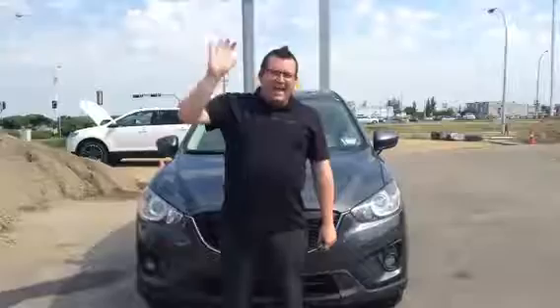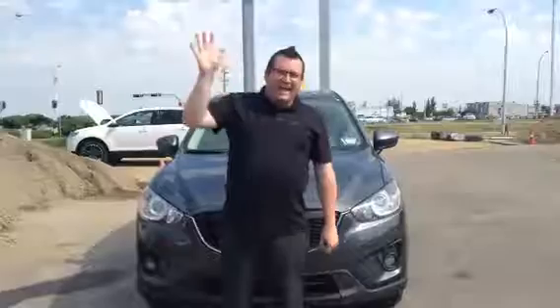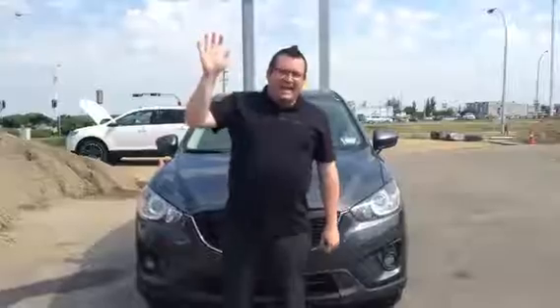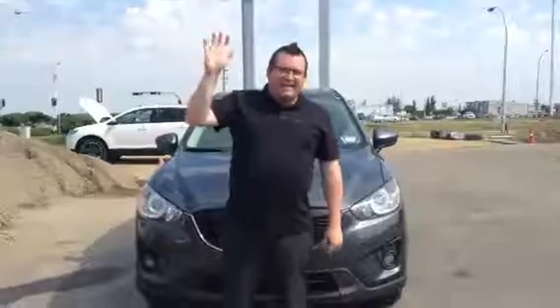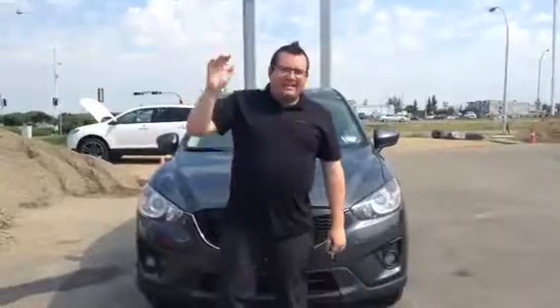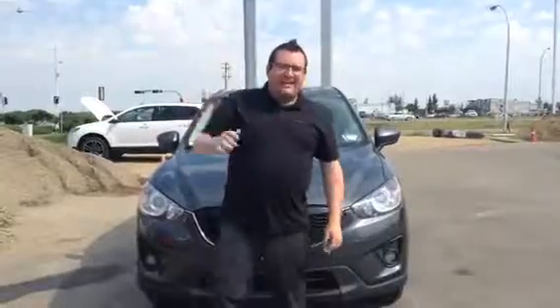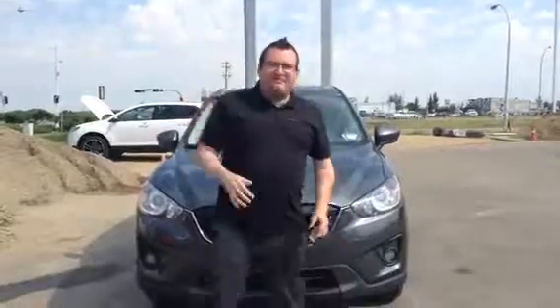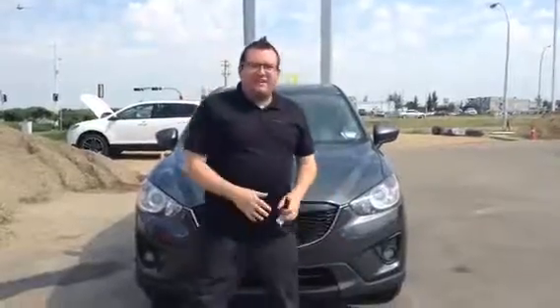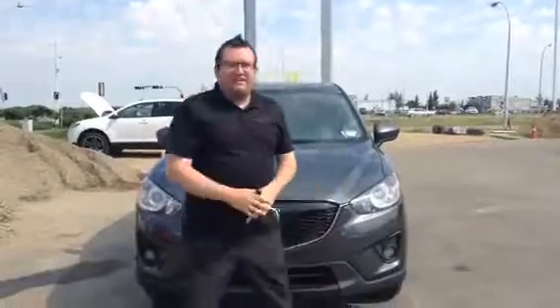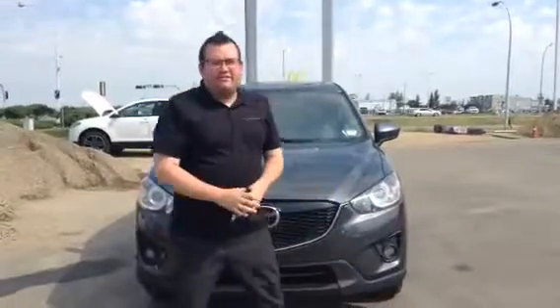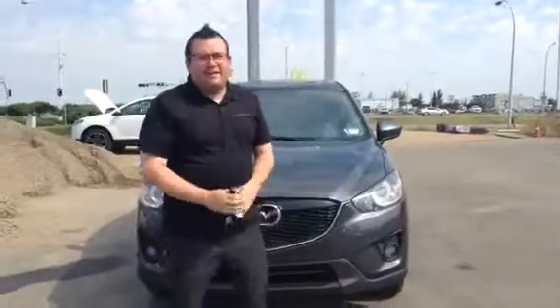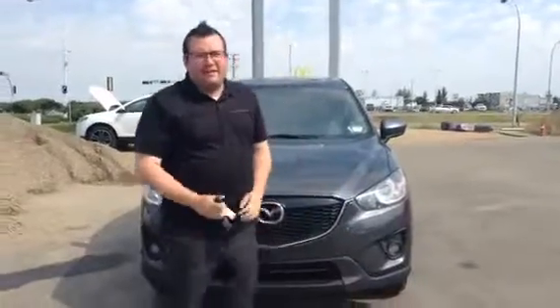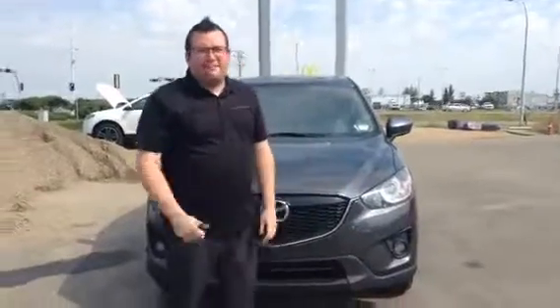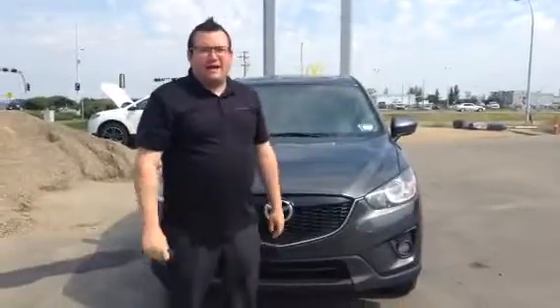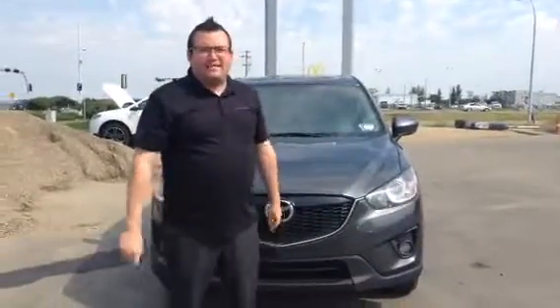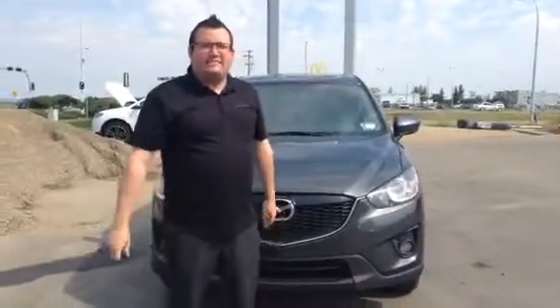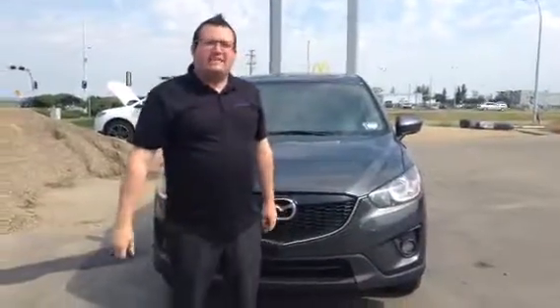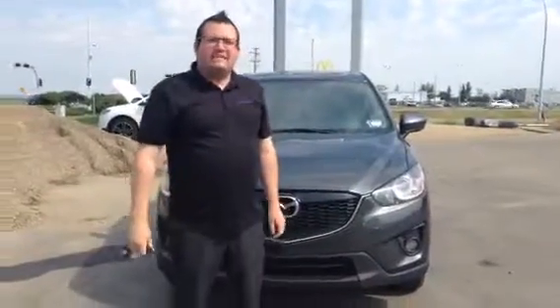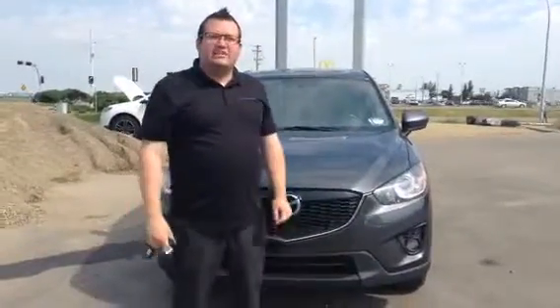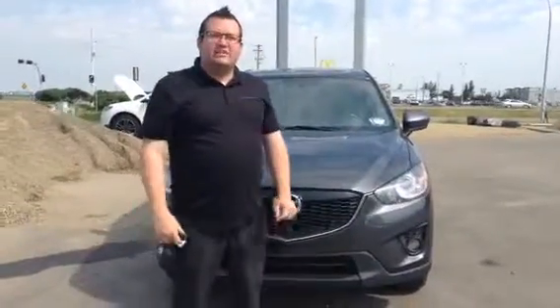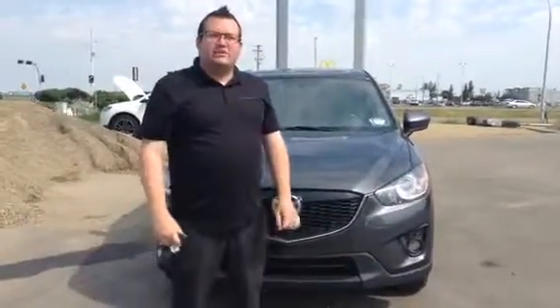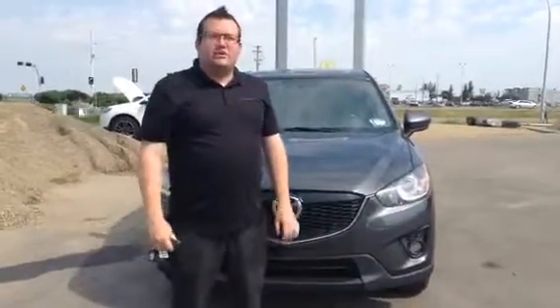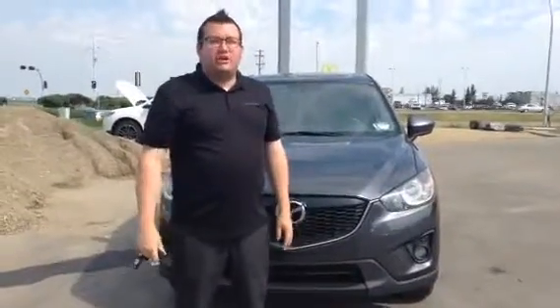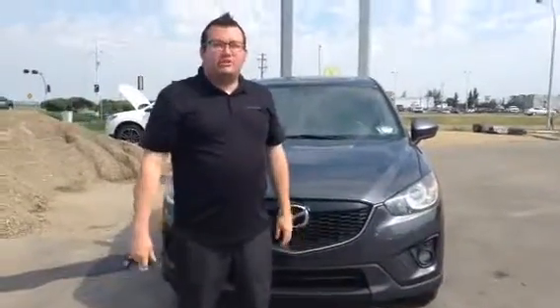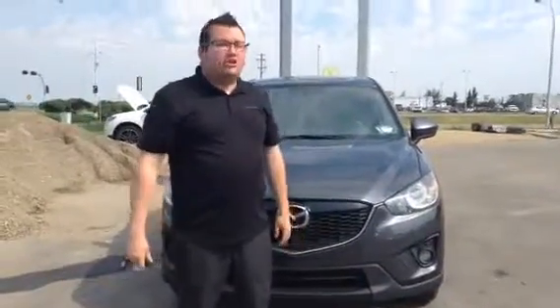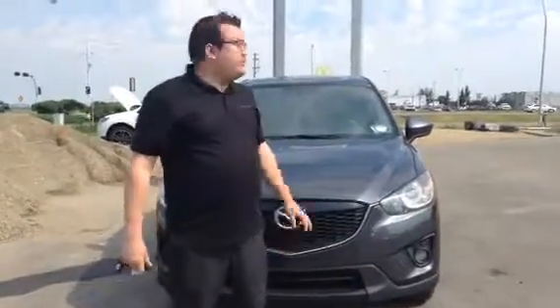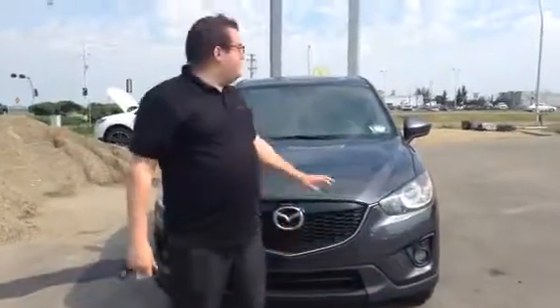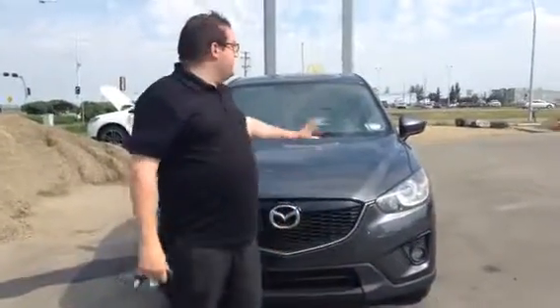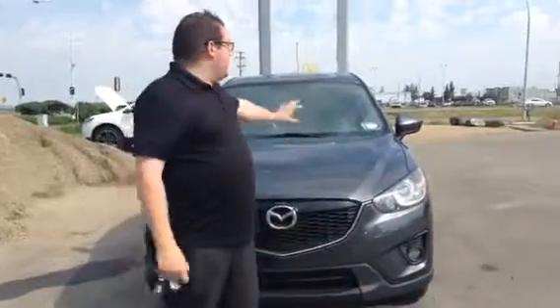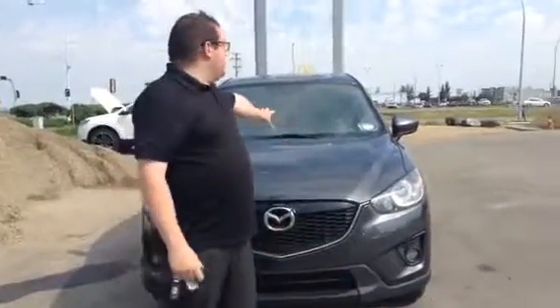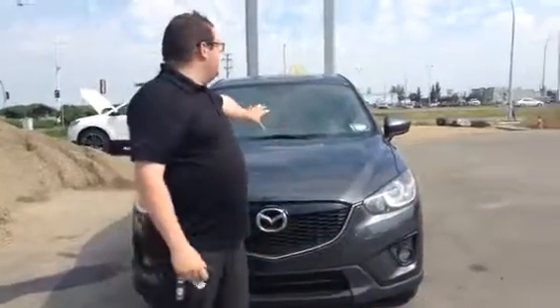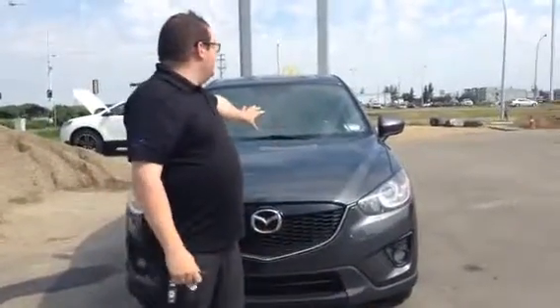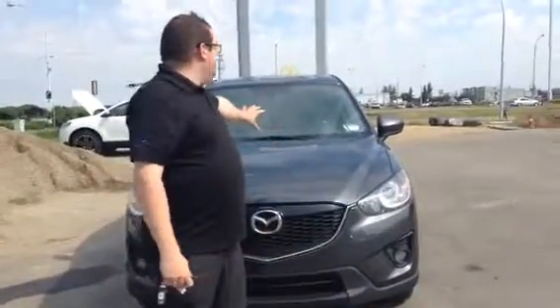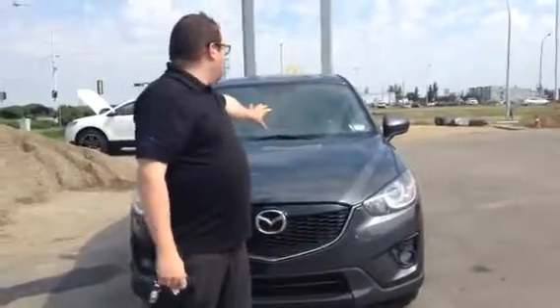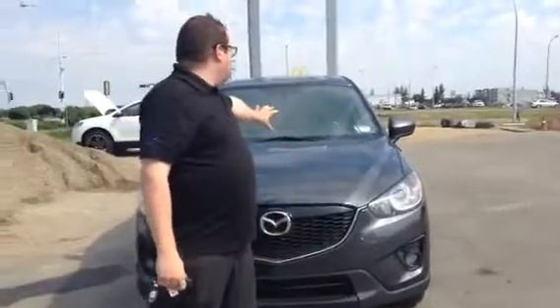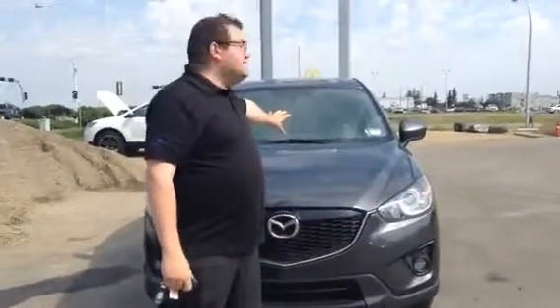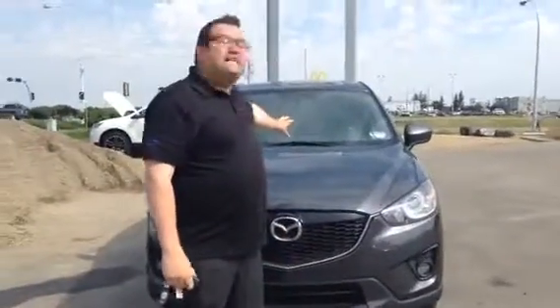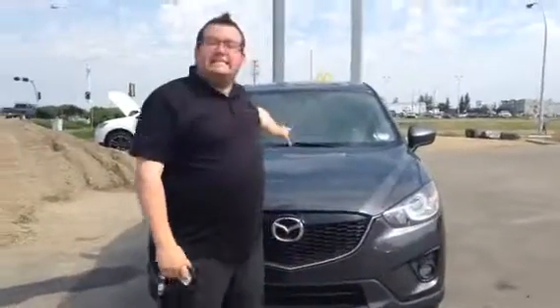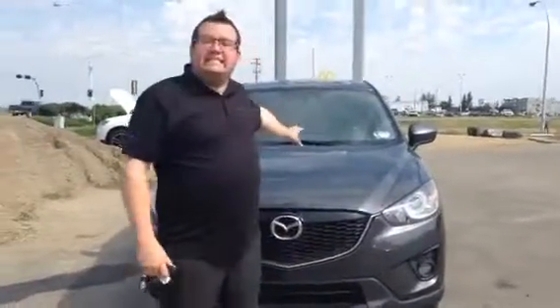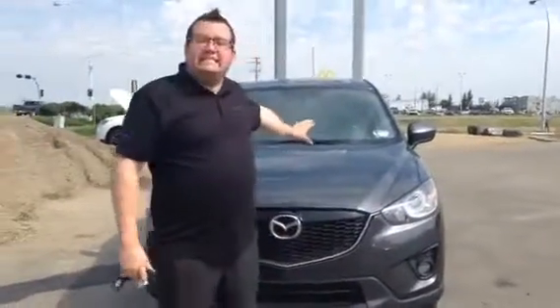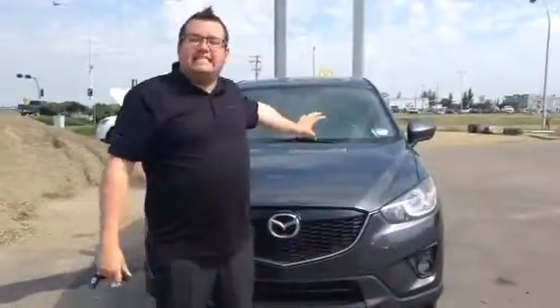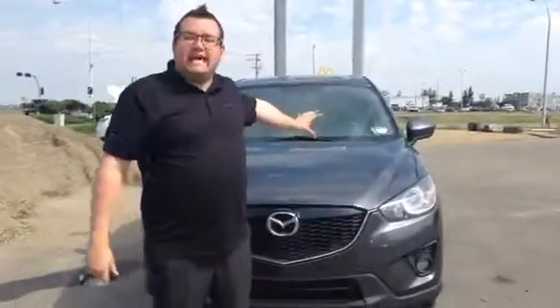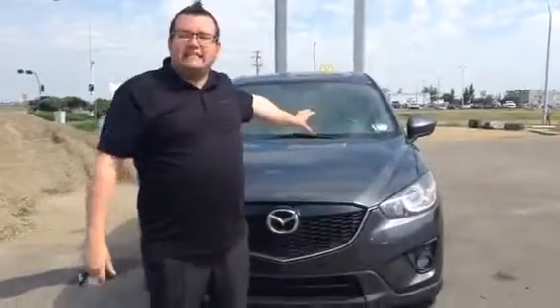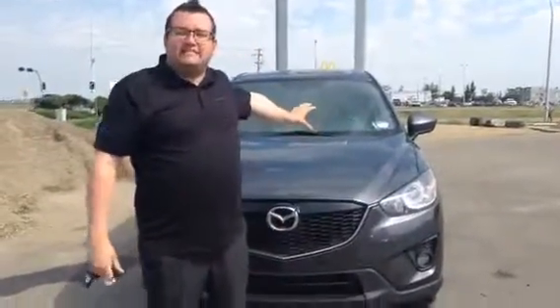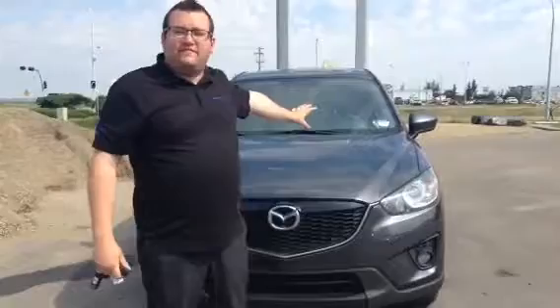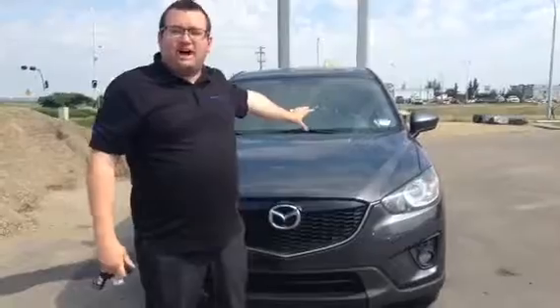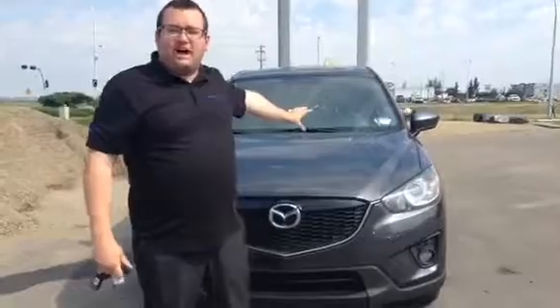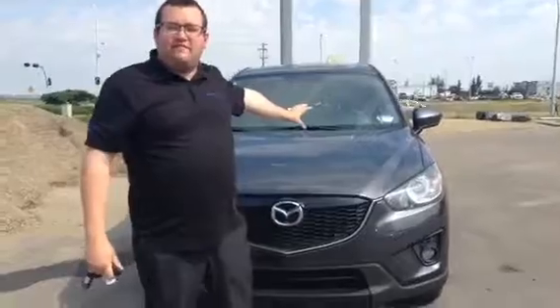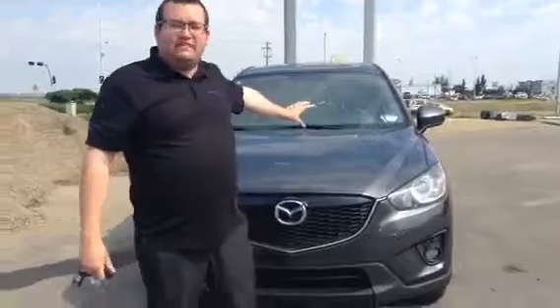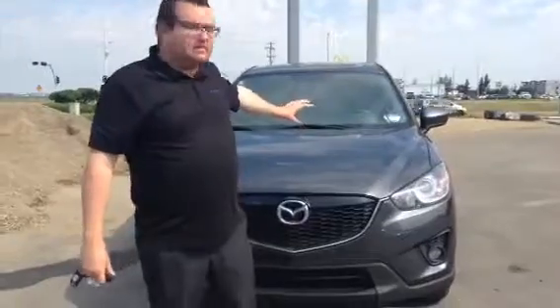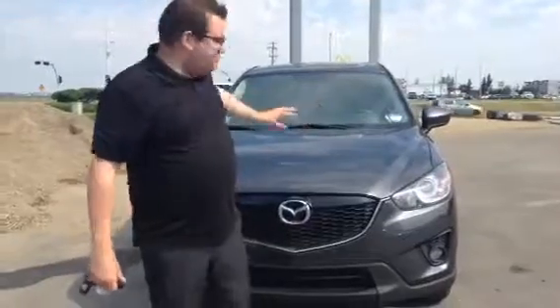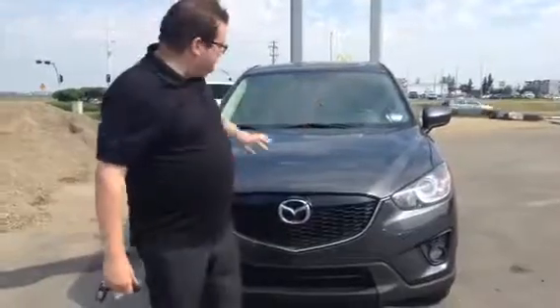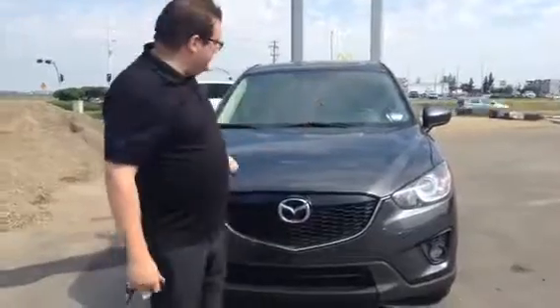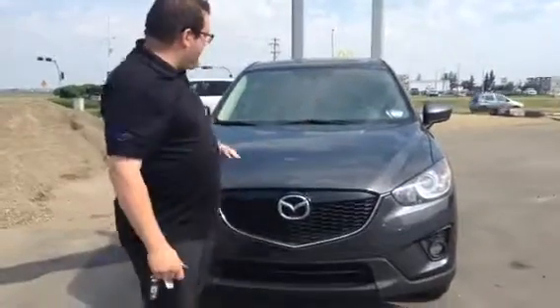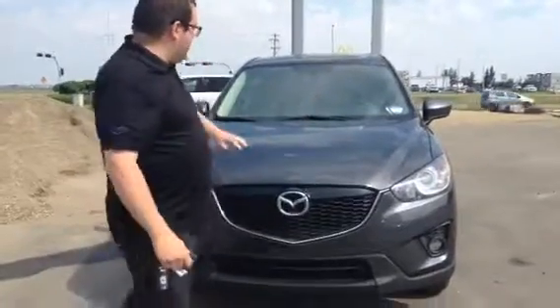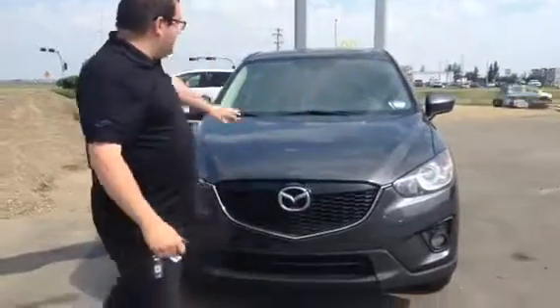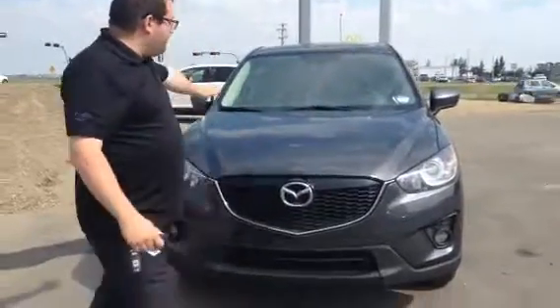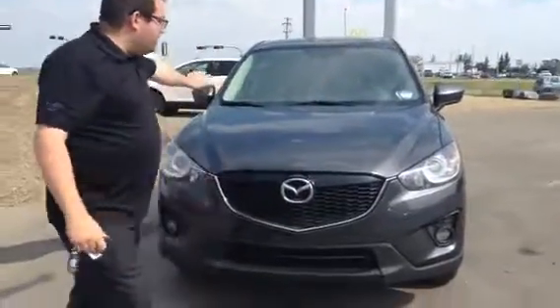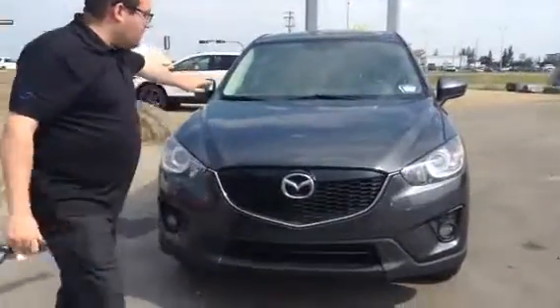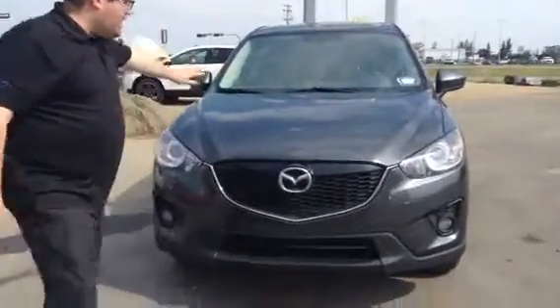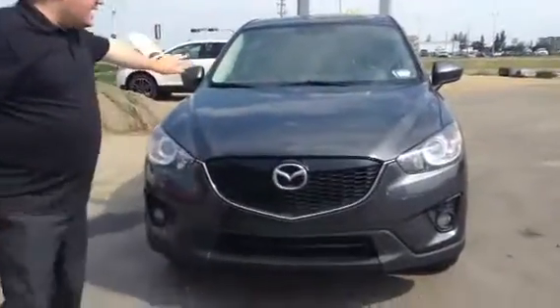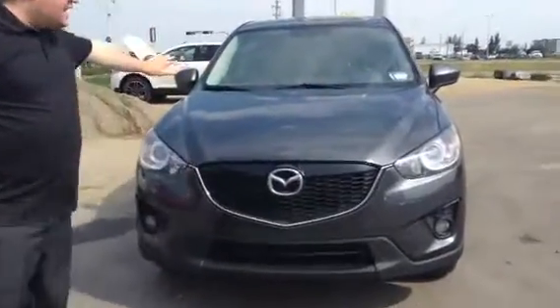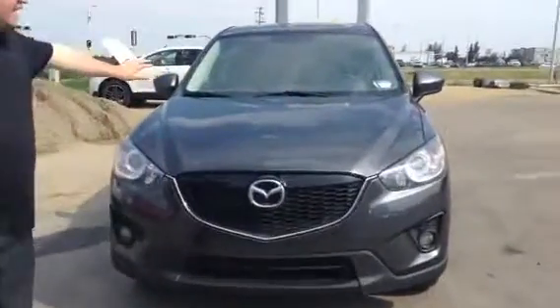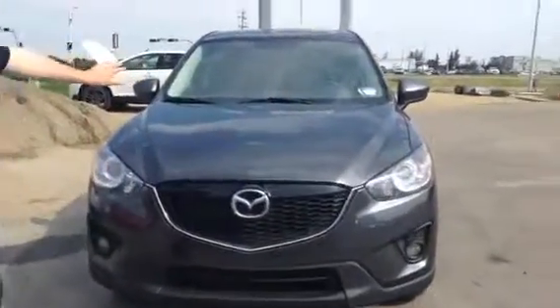Hey Ed, Kevin here from LA Mazda in Leduc. I'm going to show you the 2014 CX-5 in this beautiful gray color.